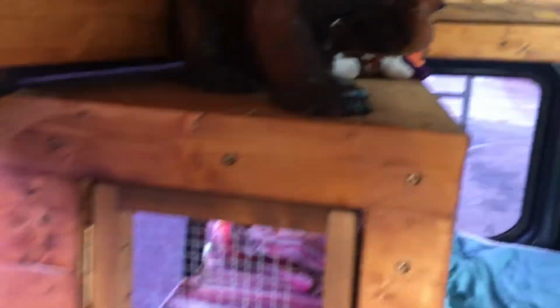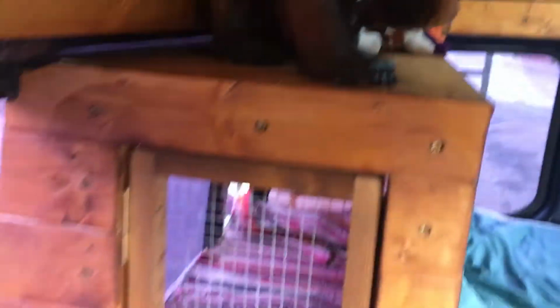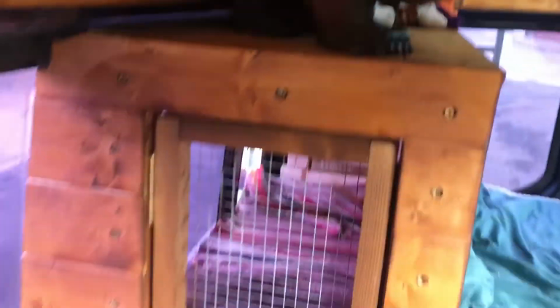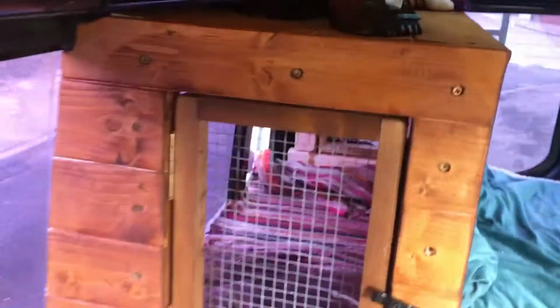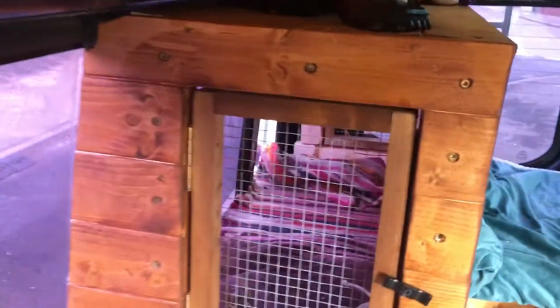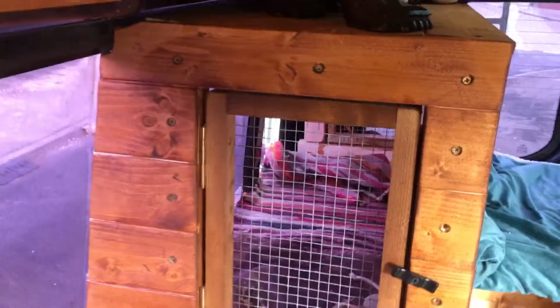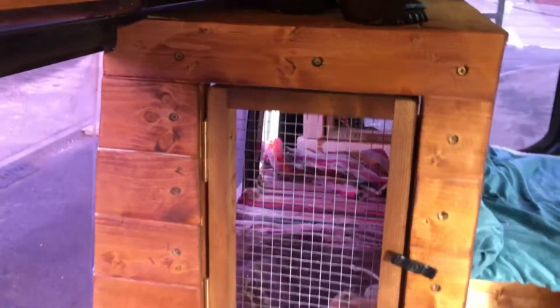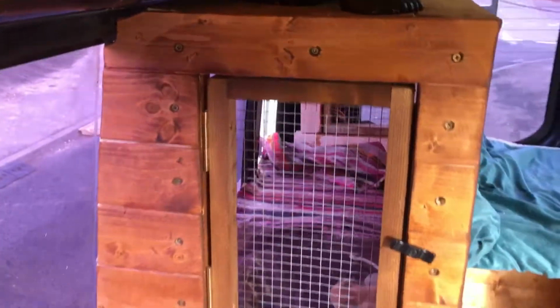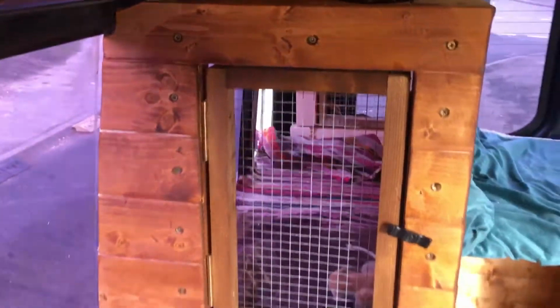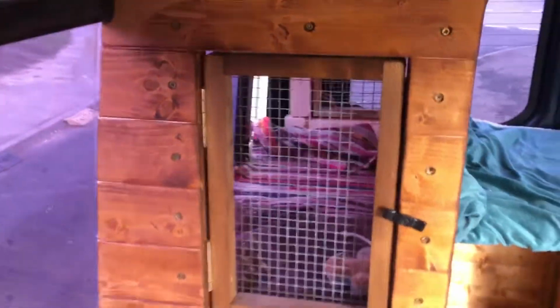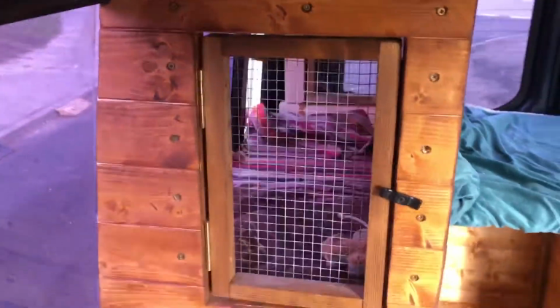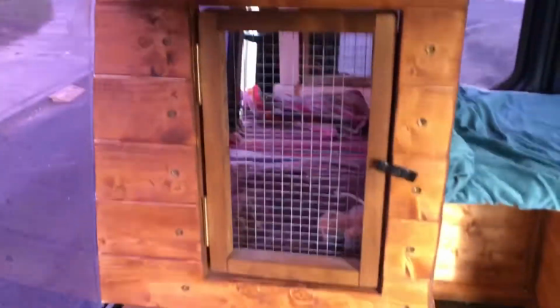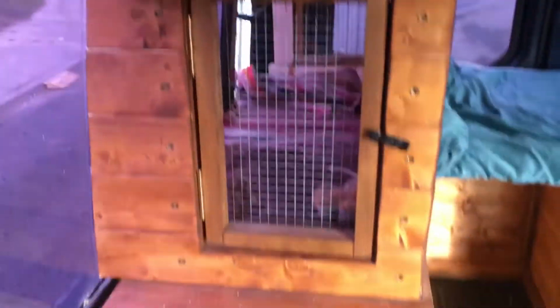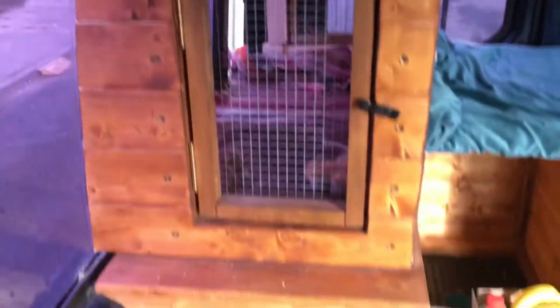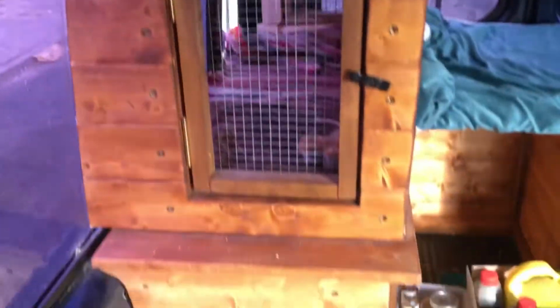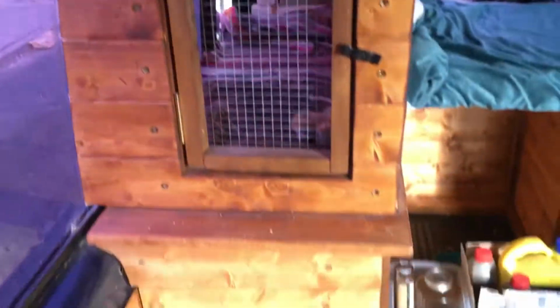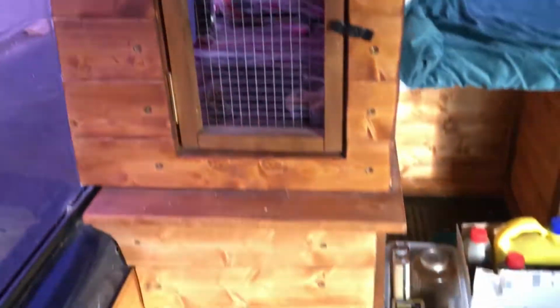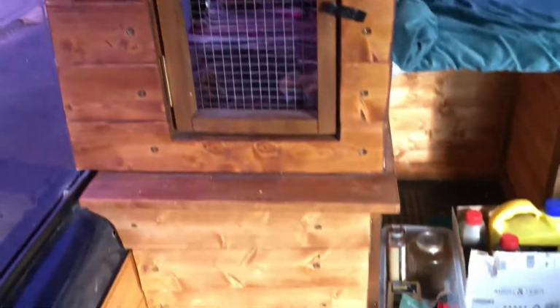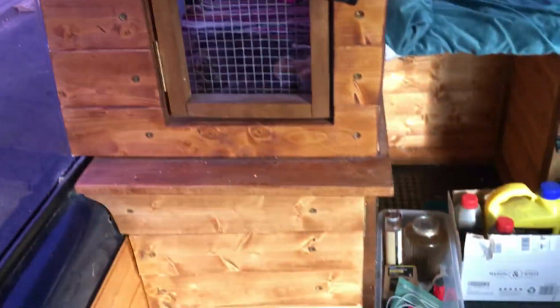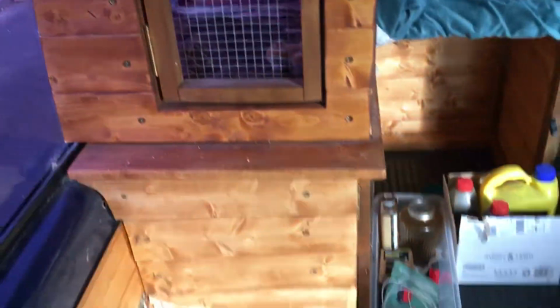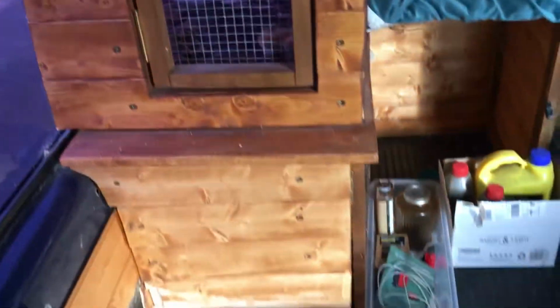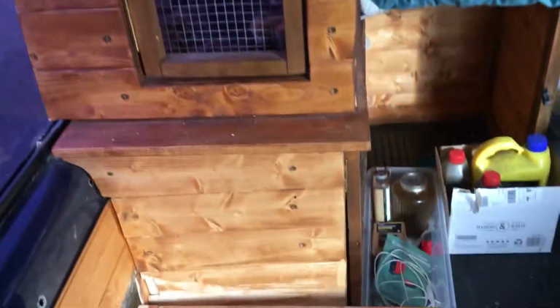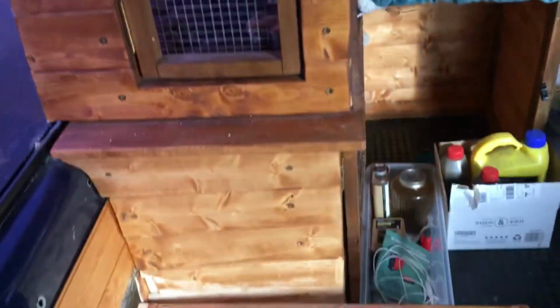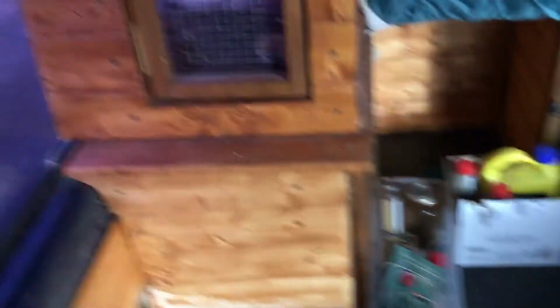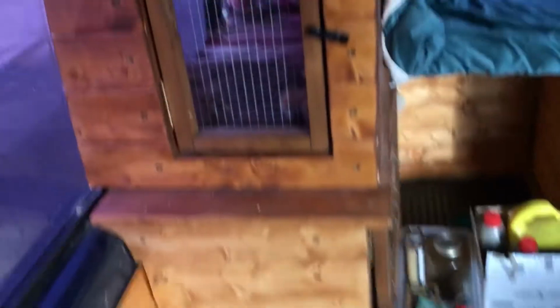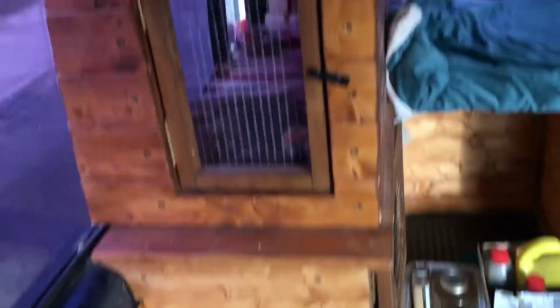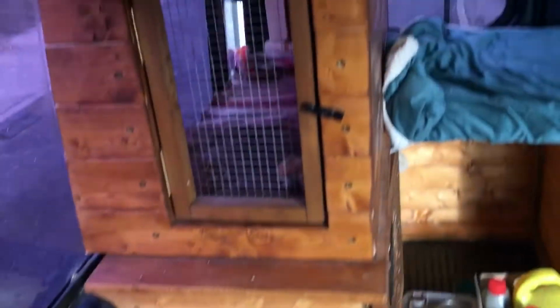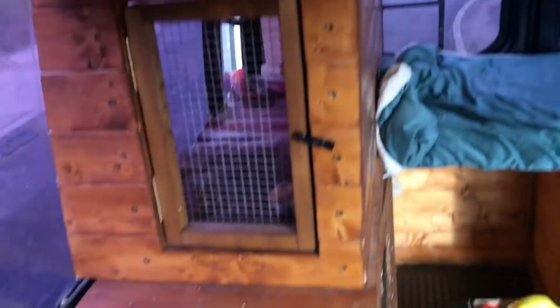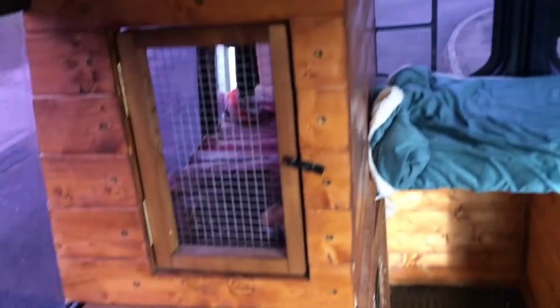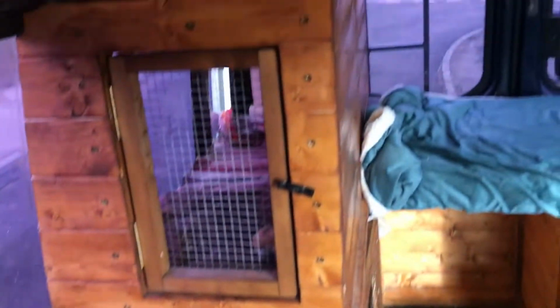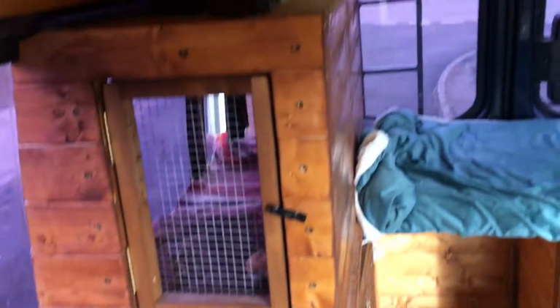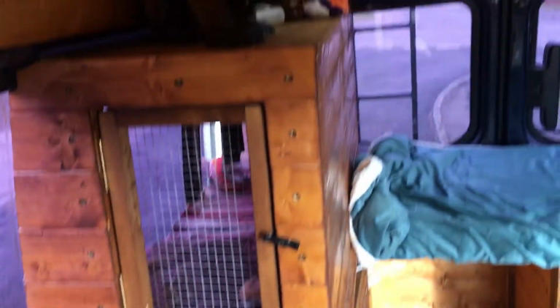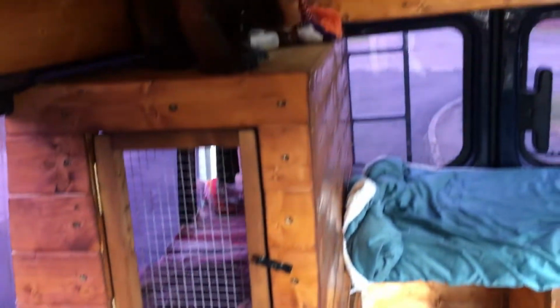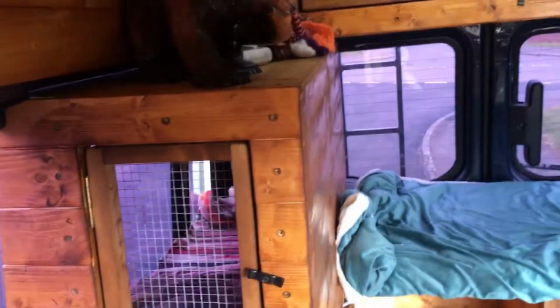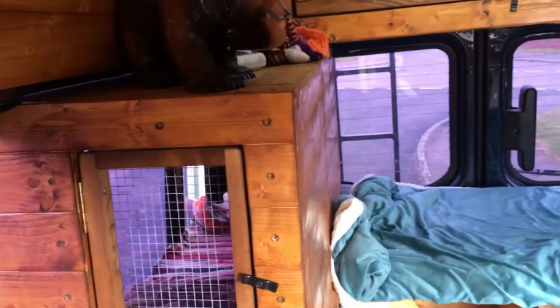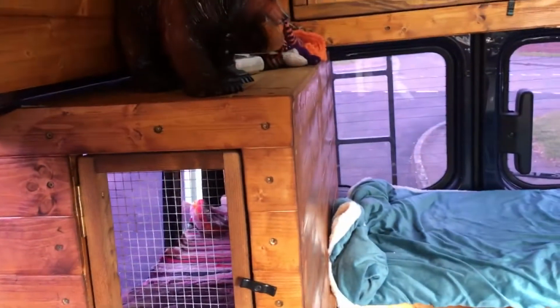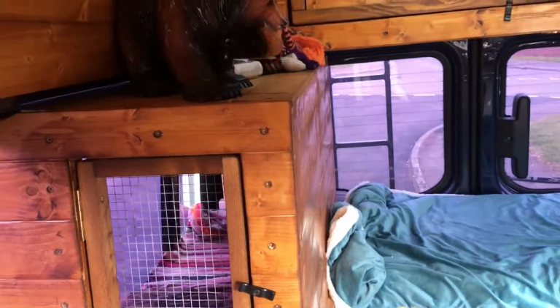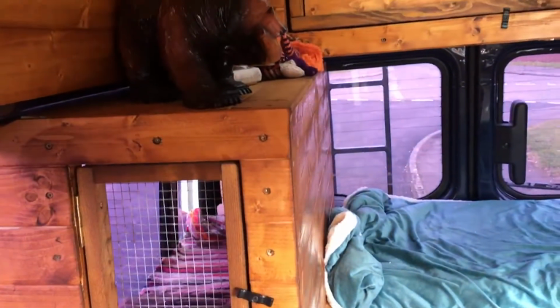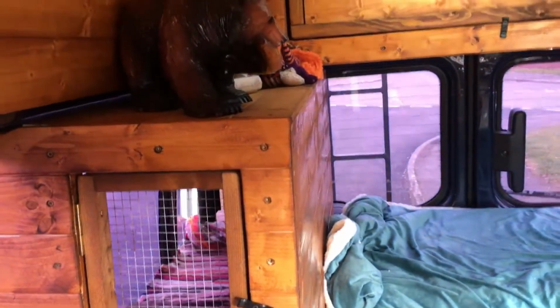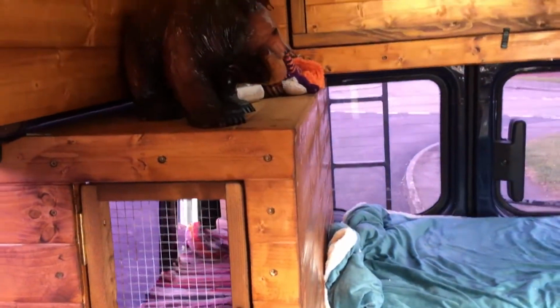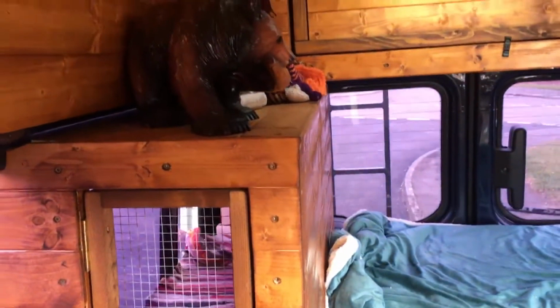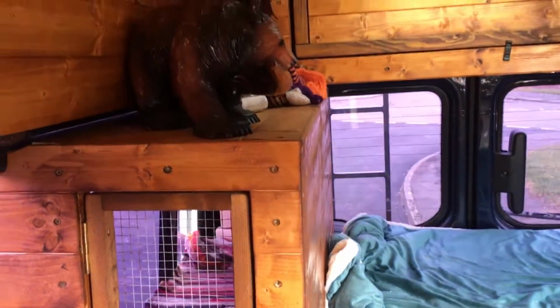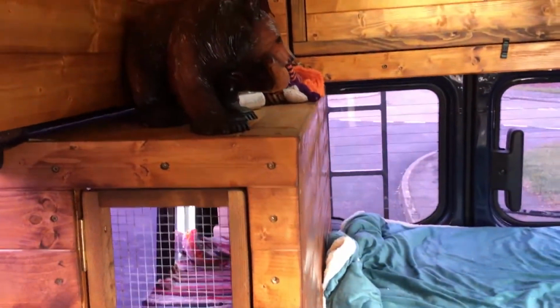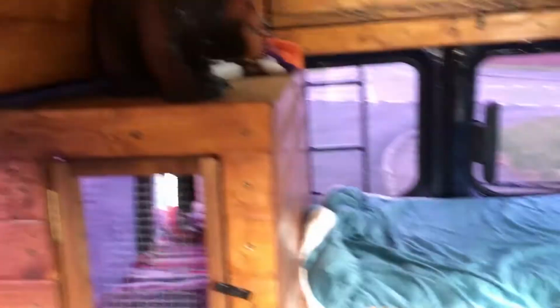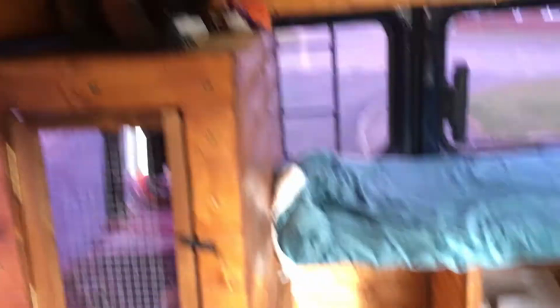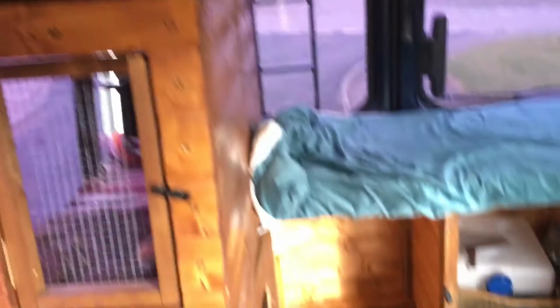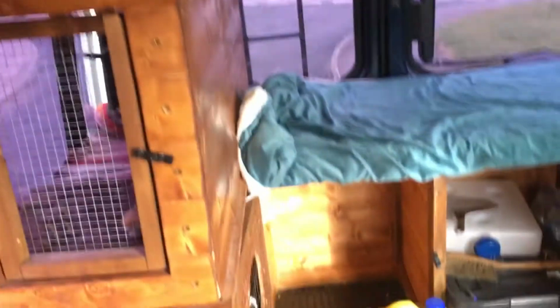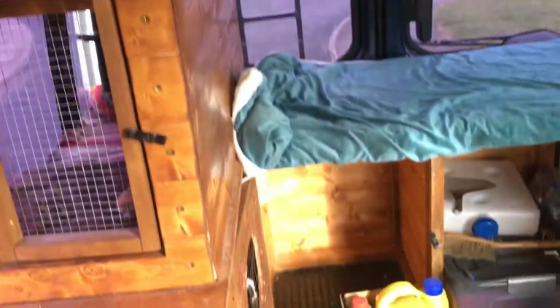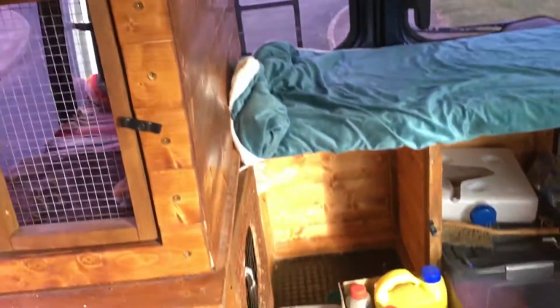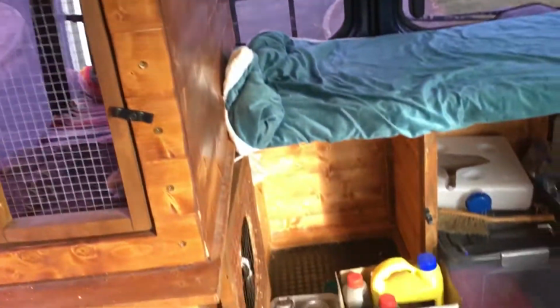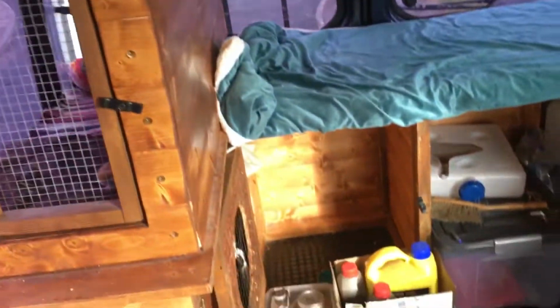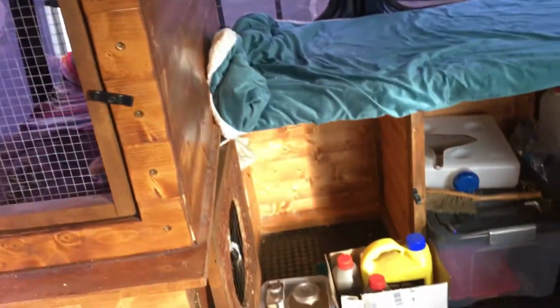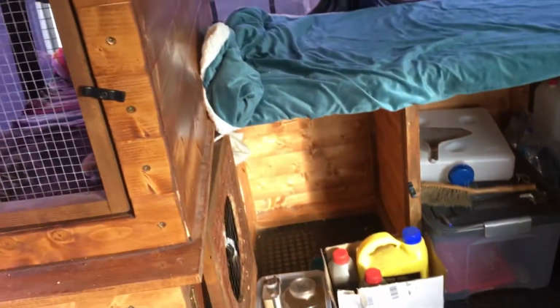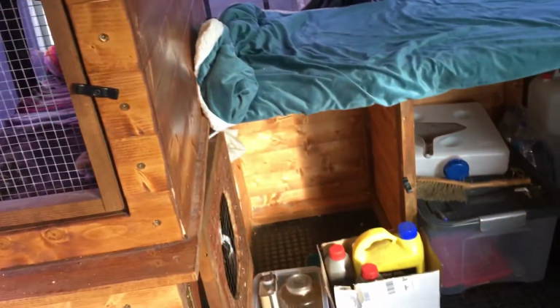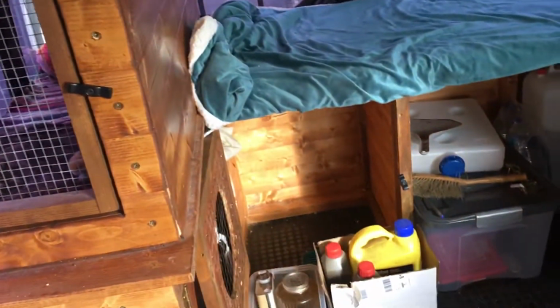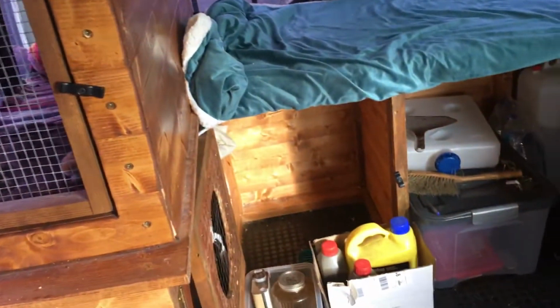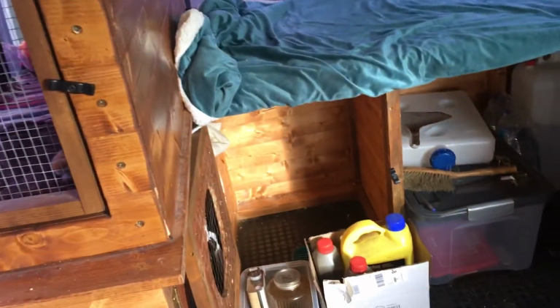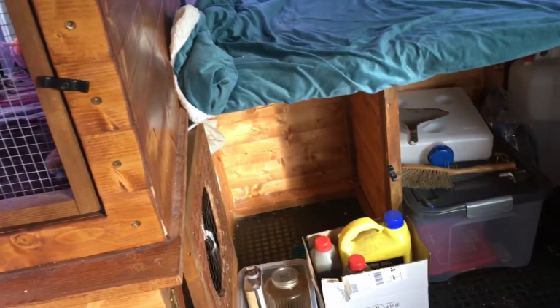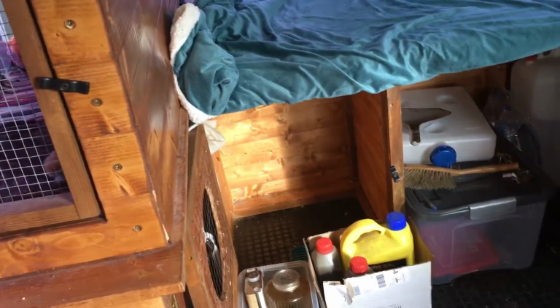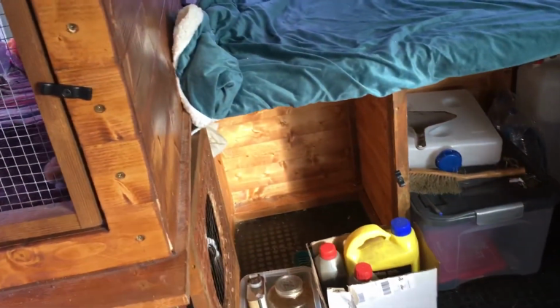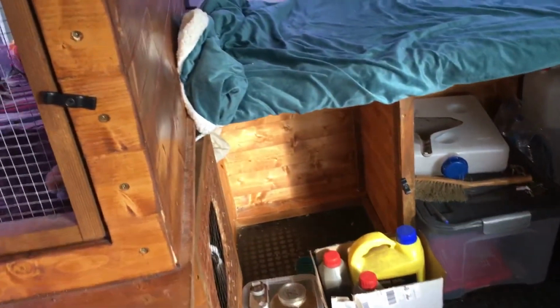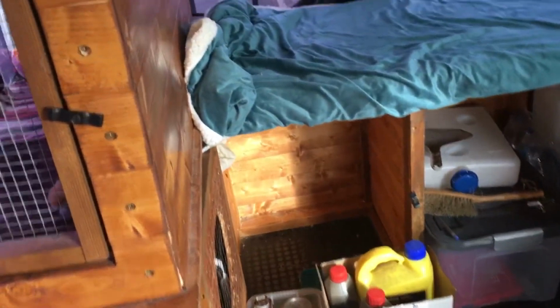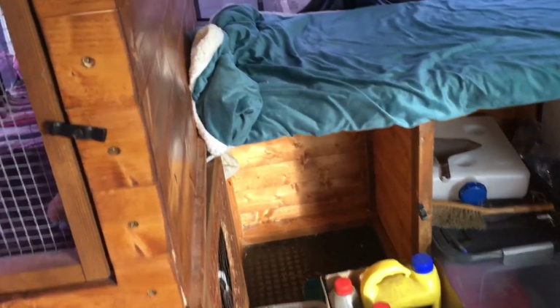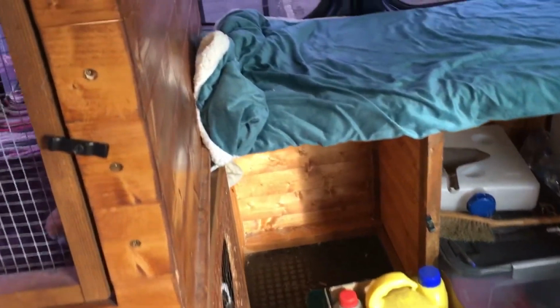The catering unit is in and done, just got to finish the little hand sliding handle that opens the flap at the back.